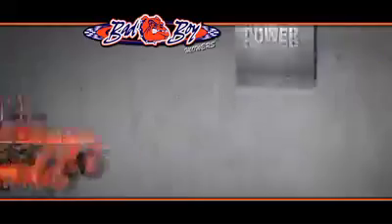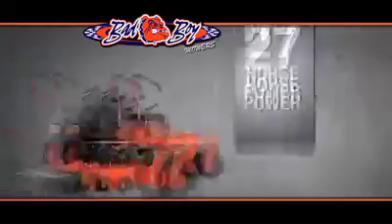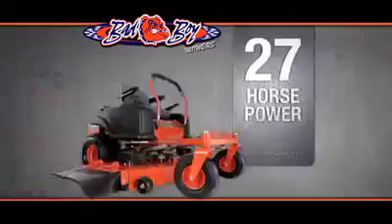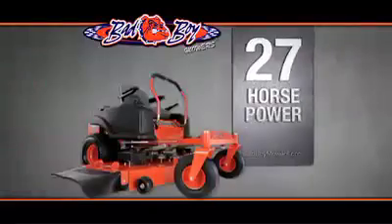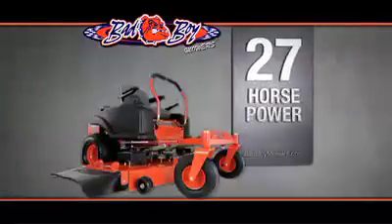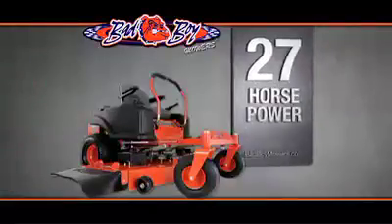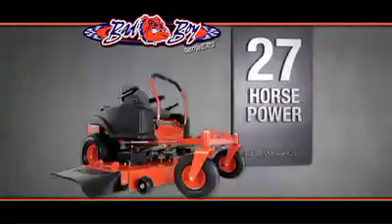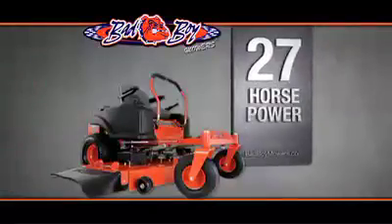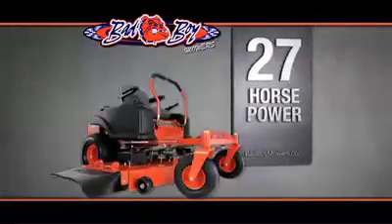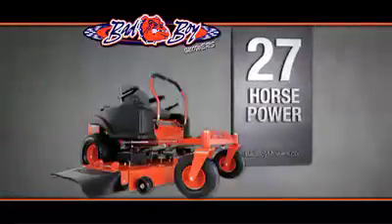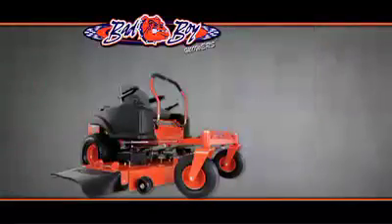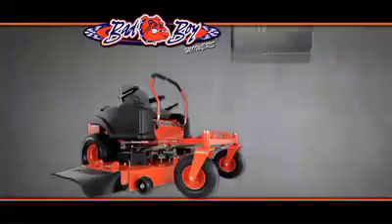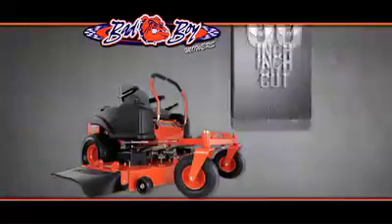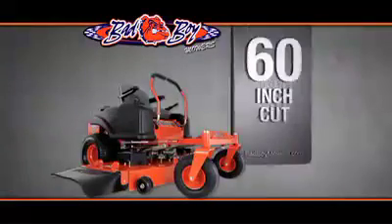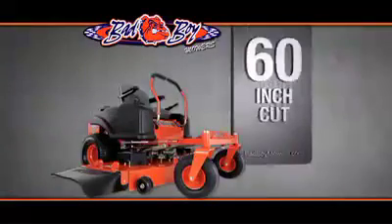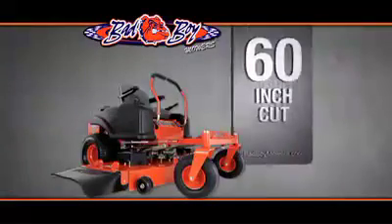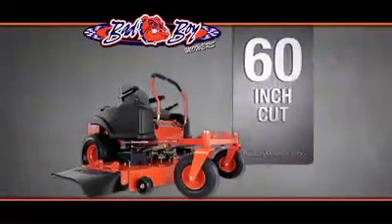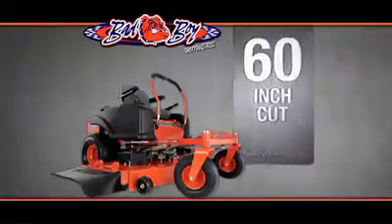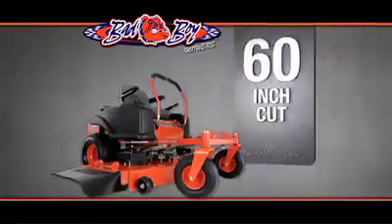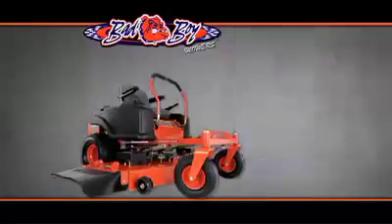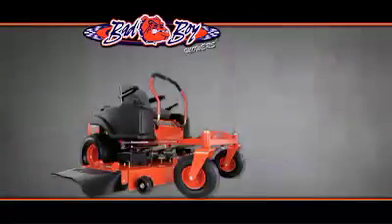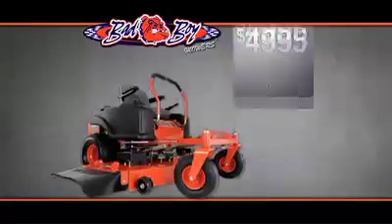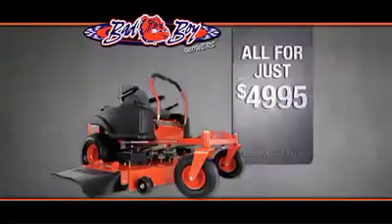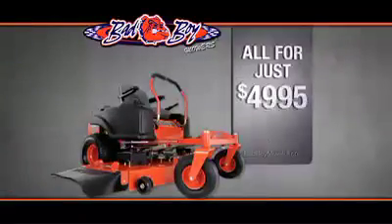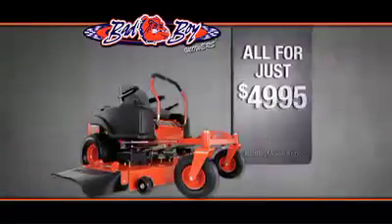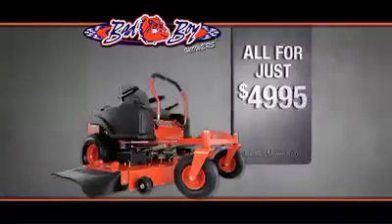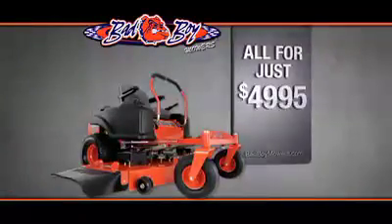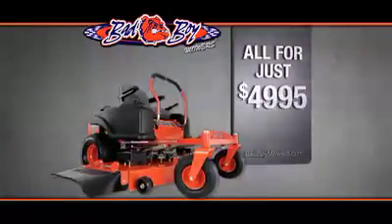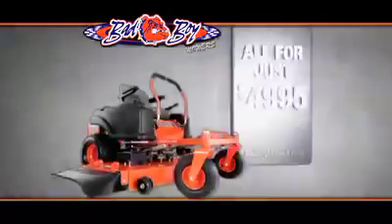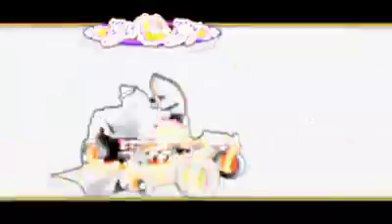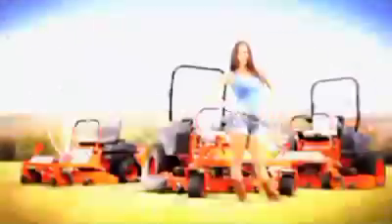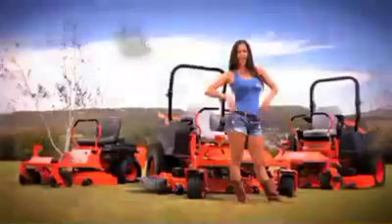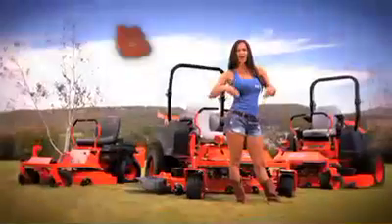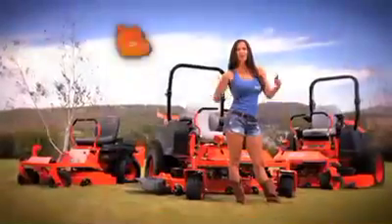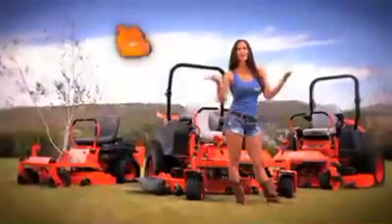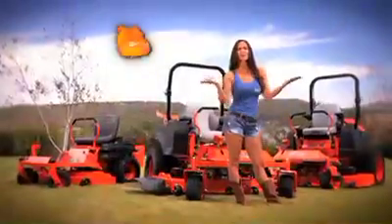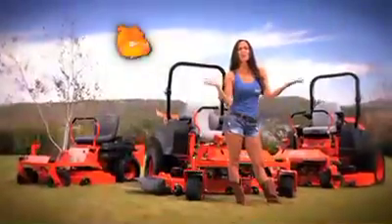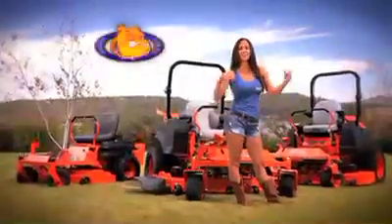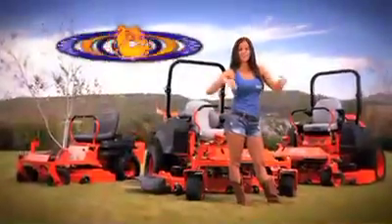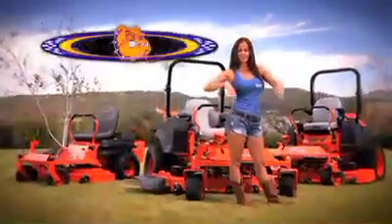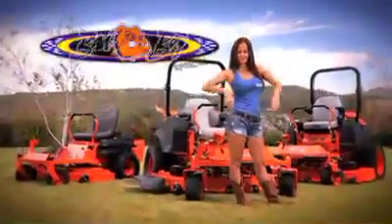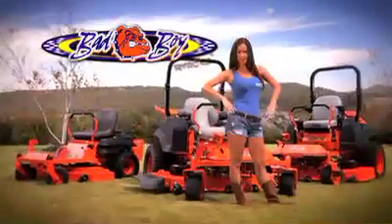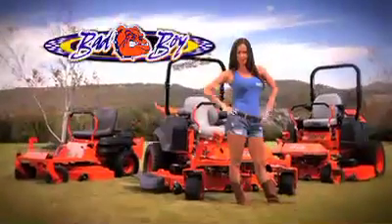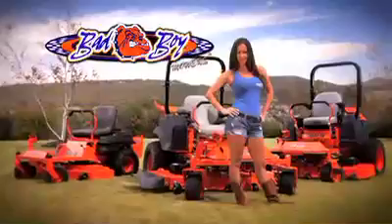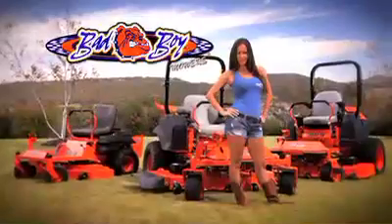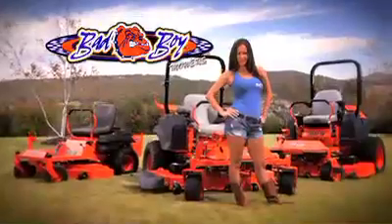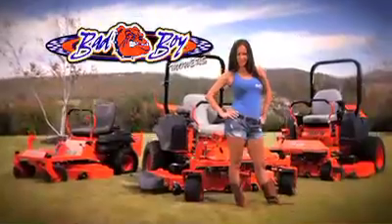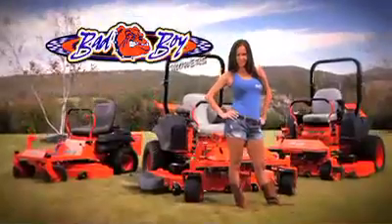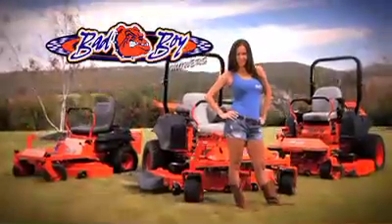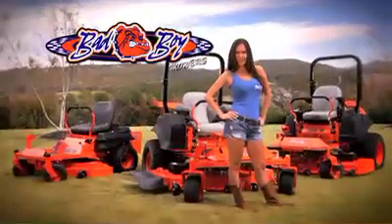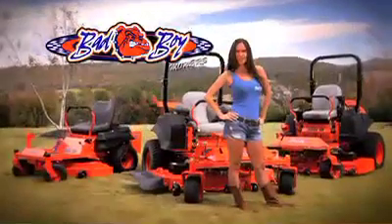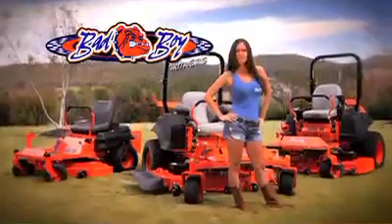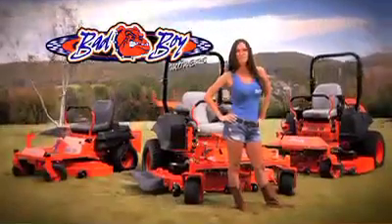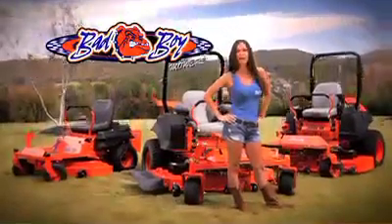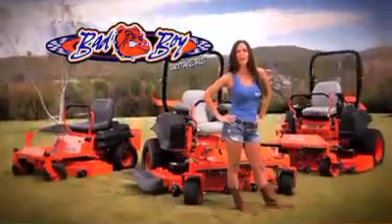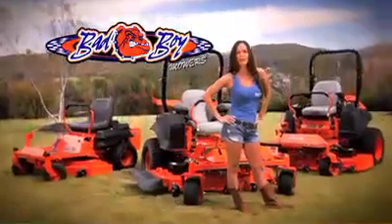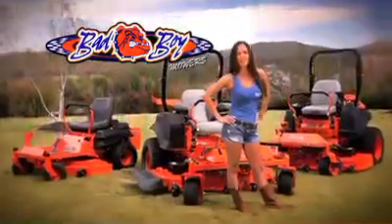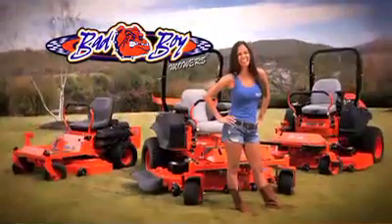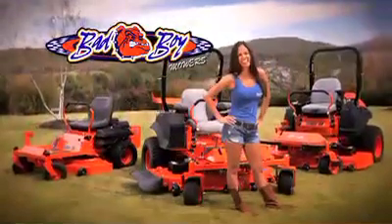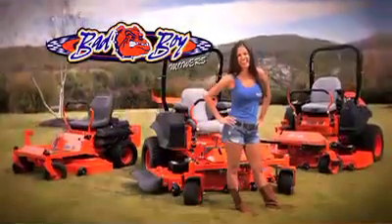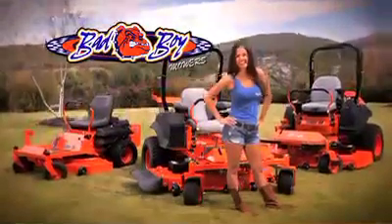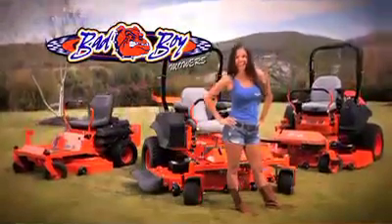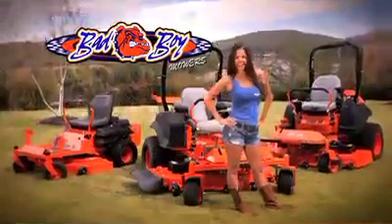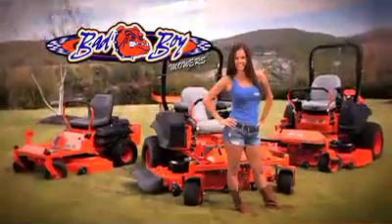27 horsepower, 60-inch cut, $49.95. Welcome to Bad Boy Country. Mow with an attitude.